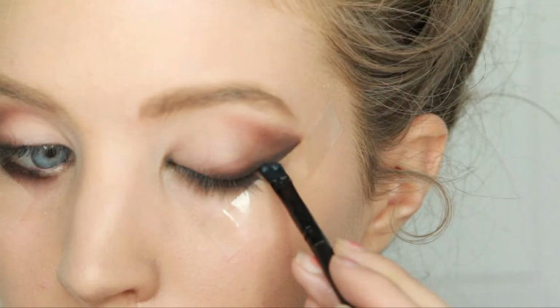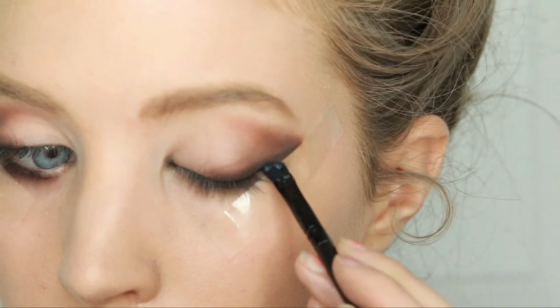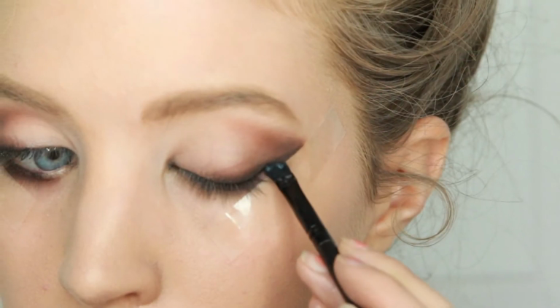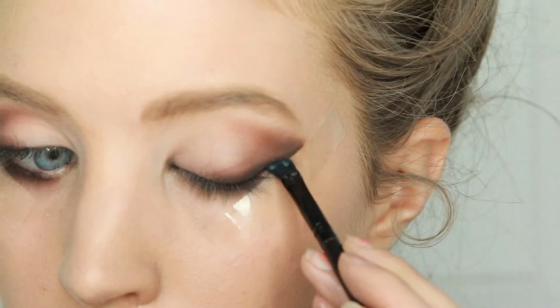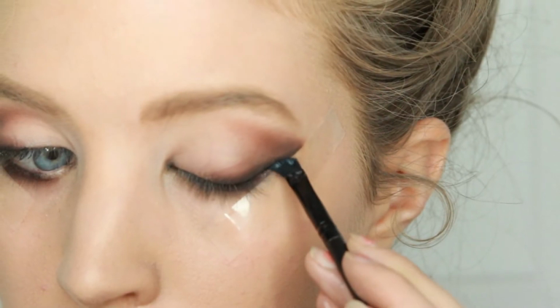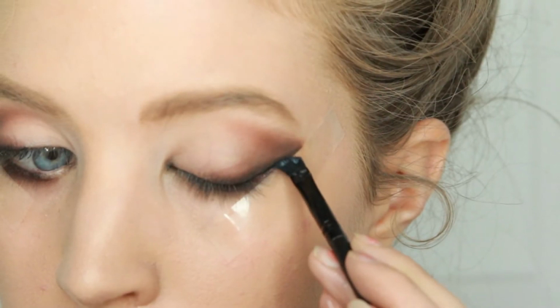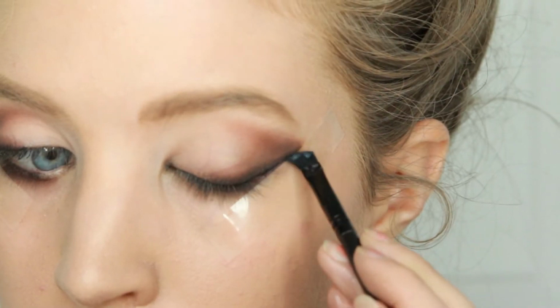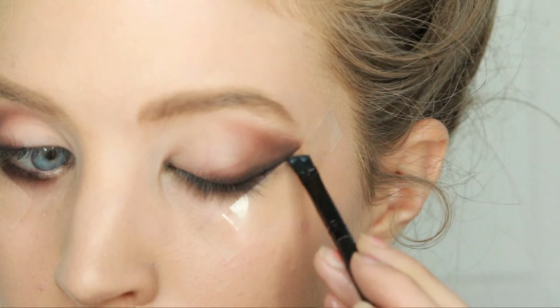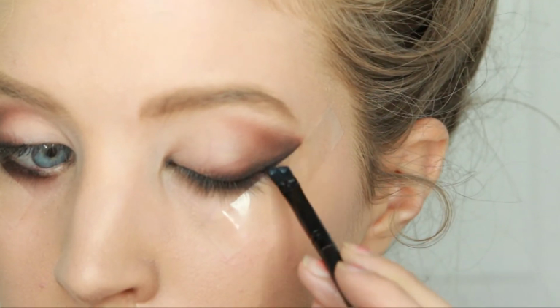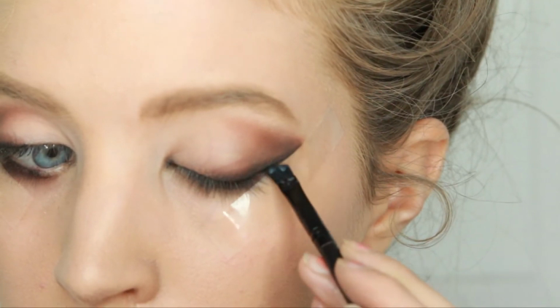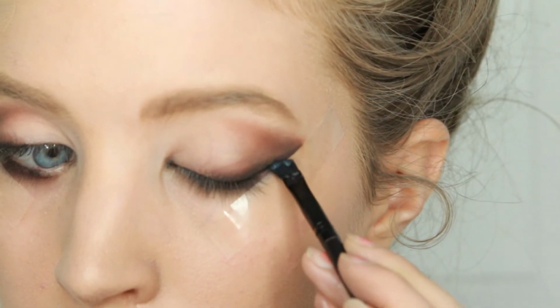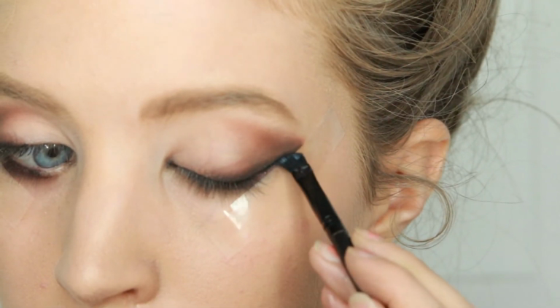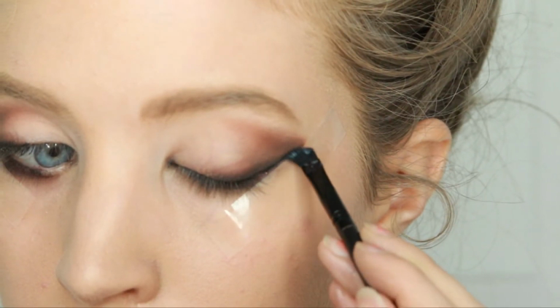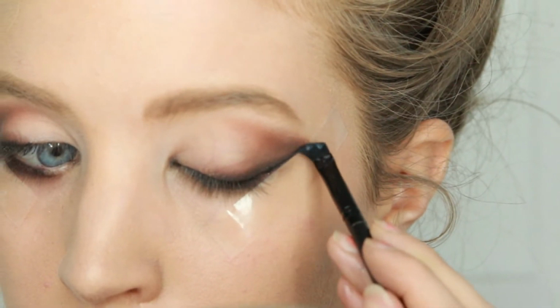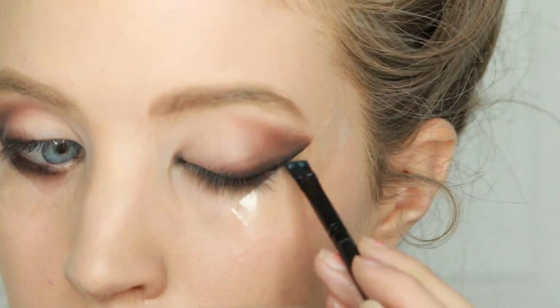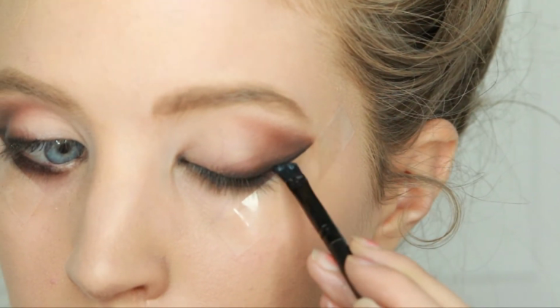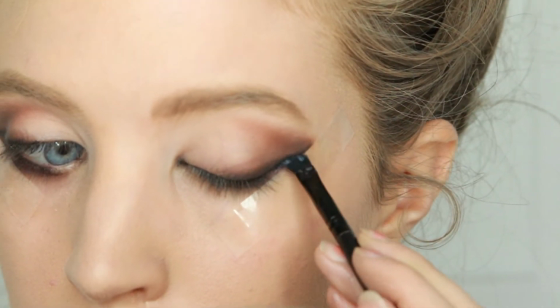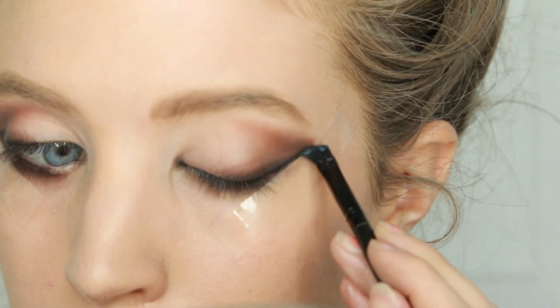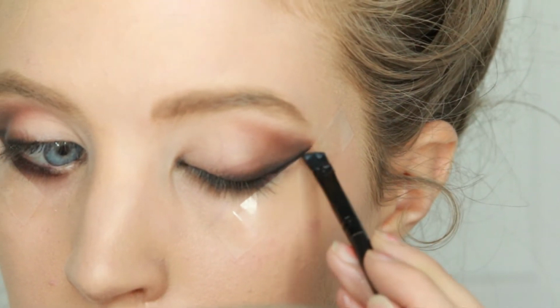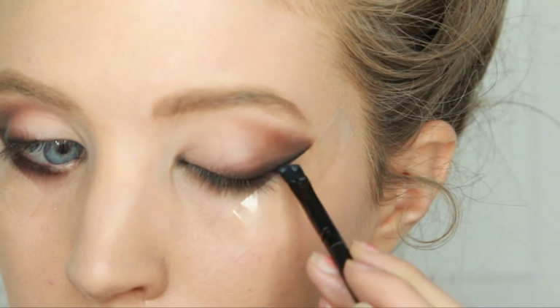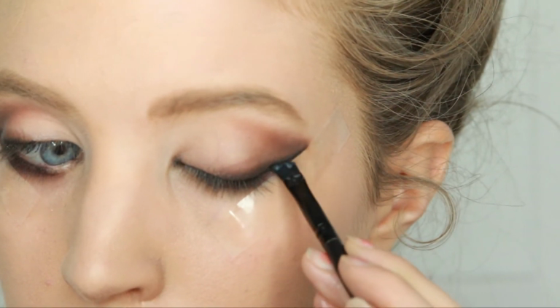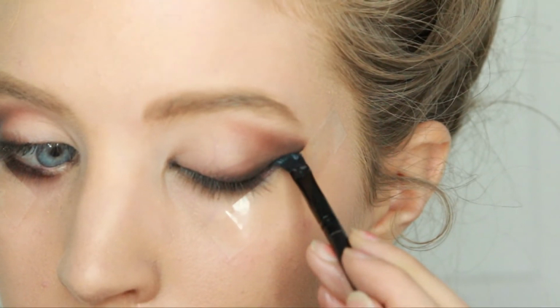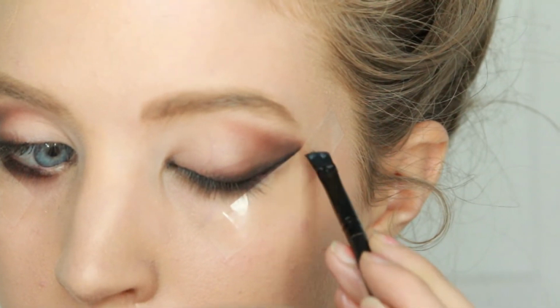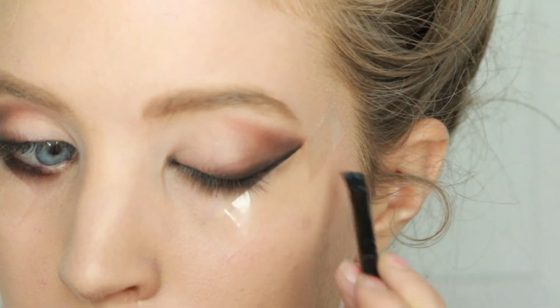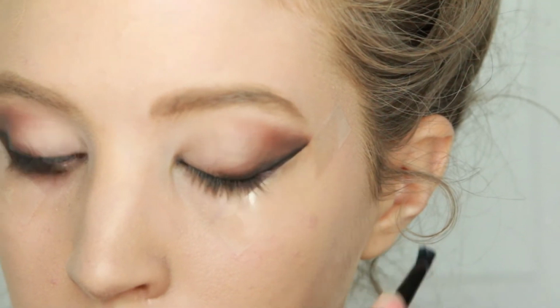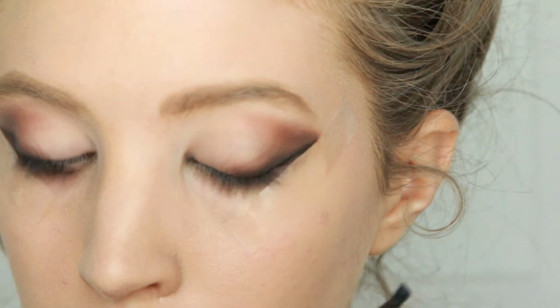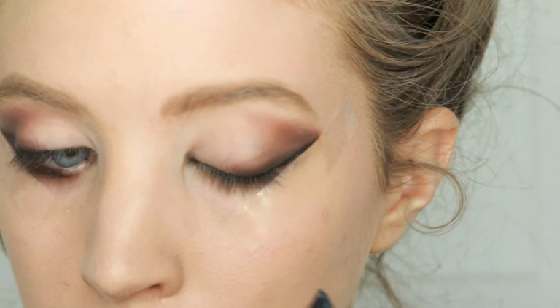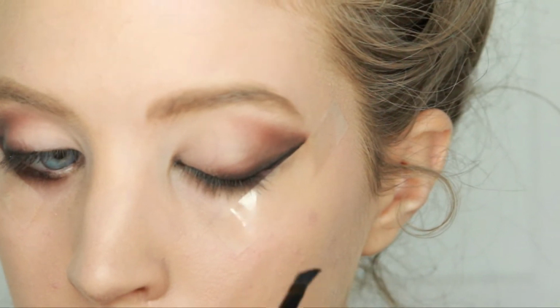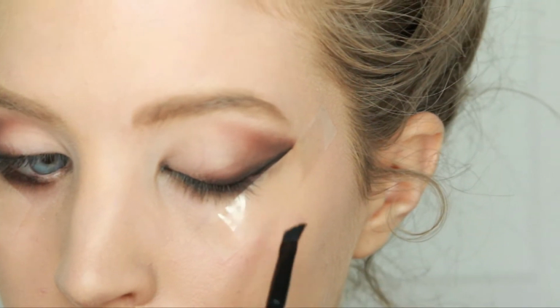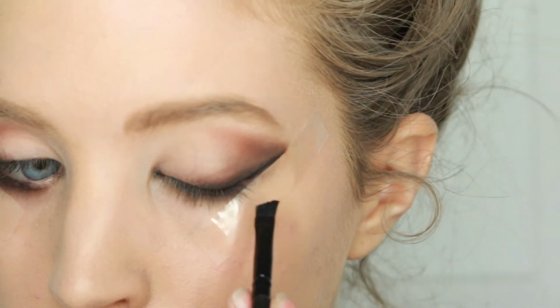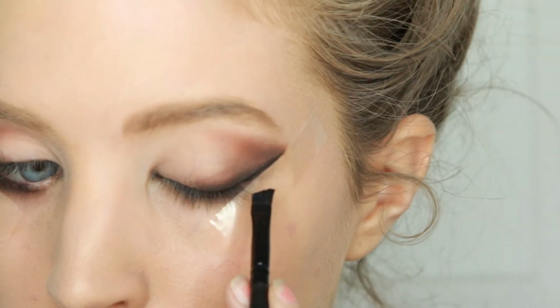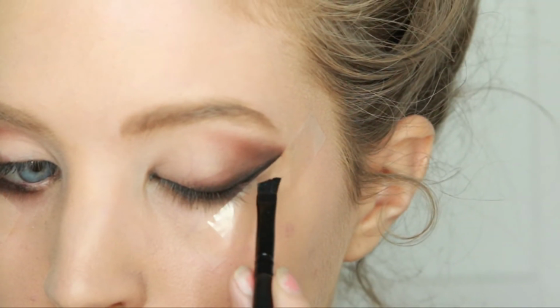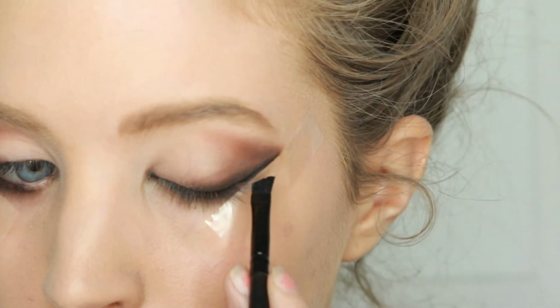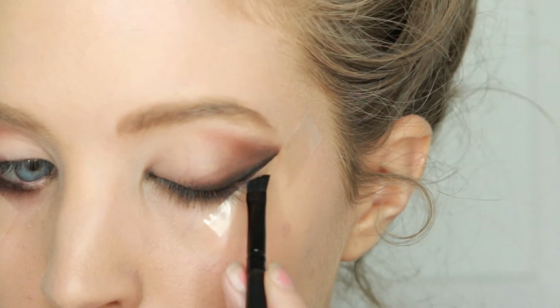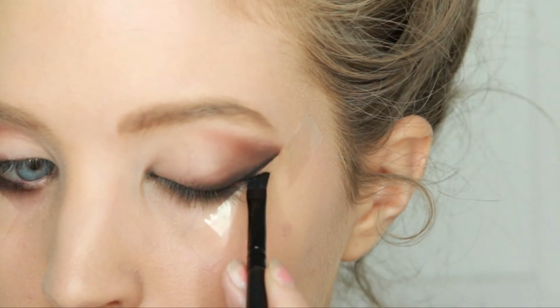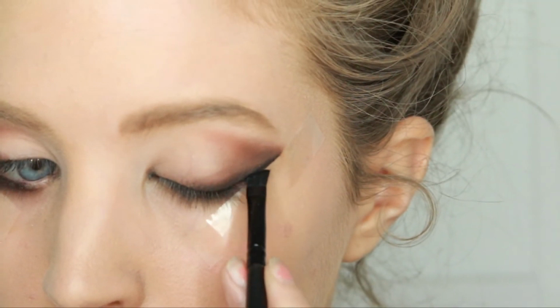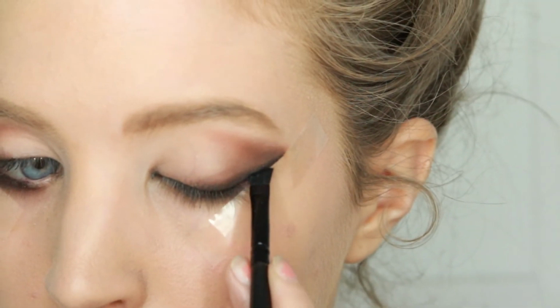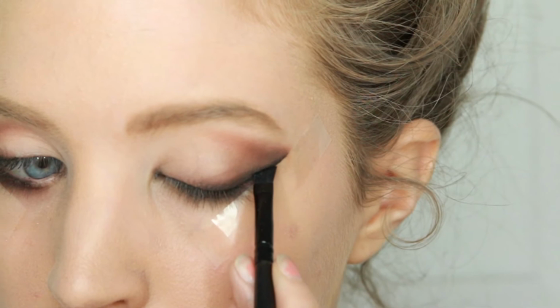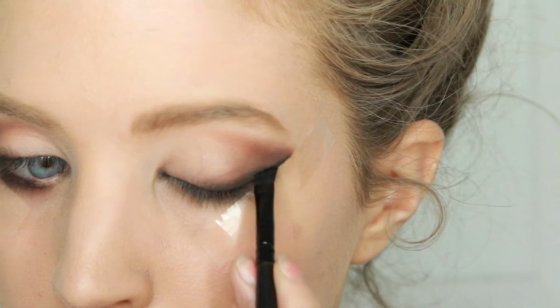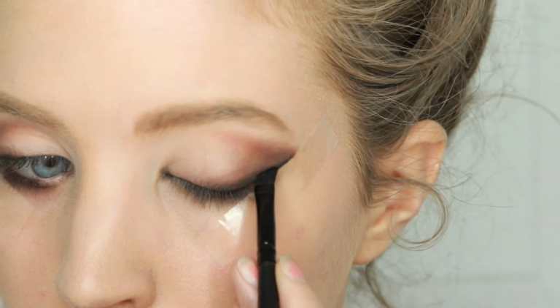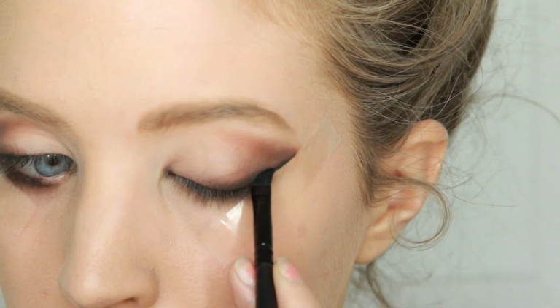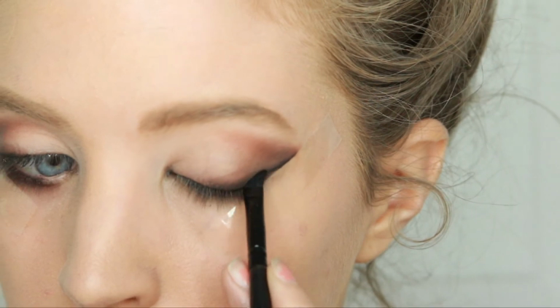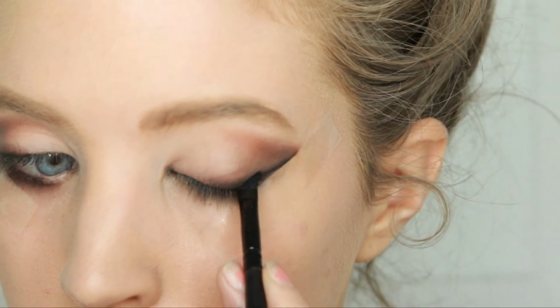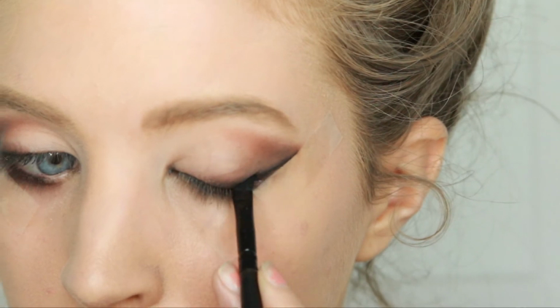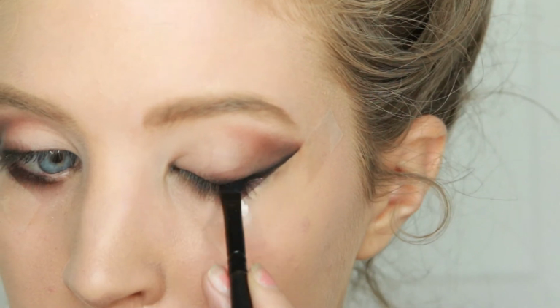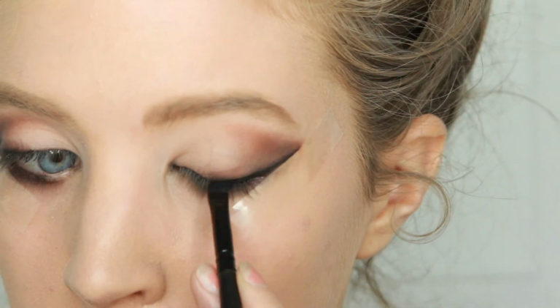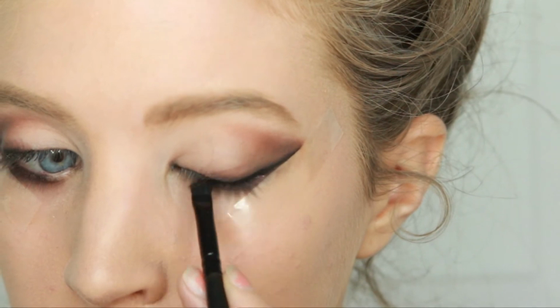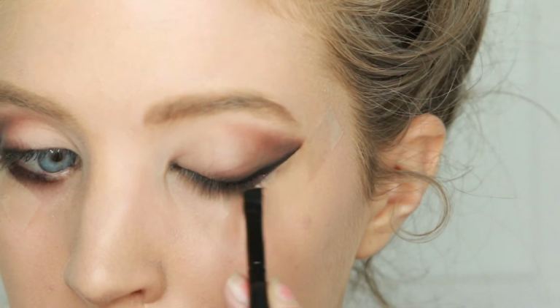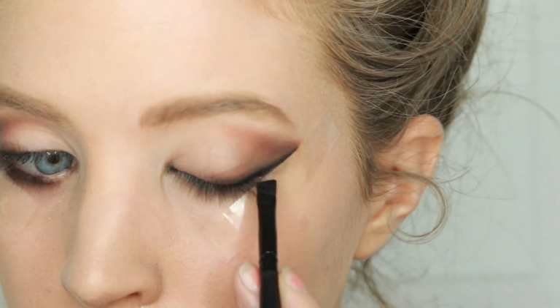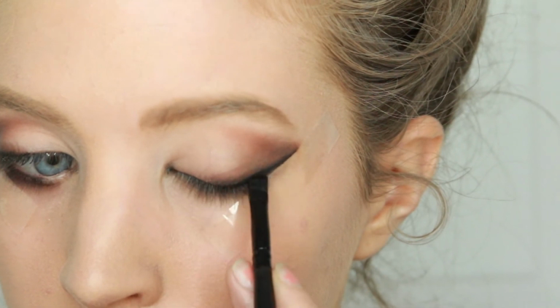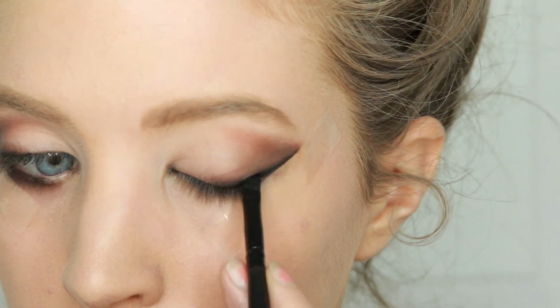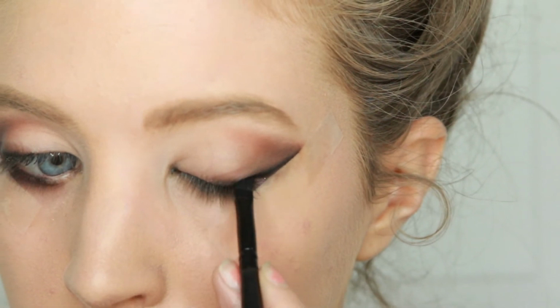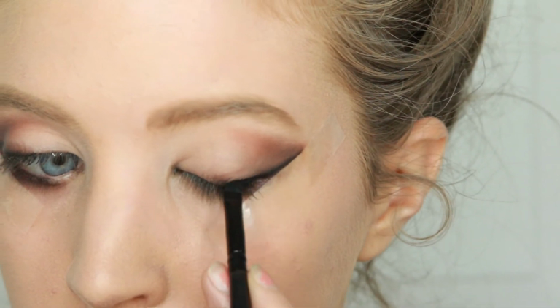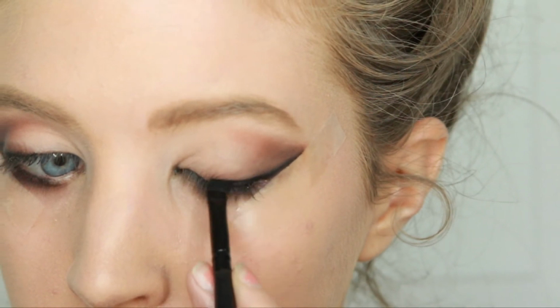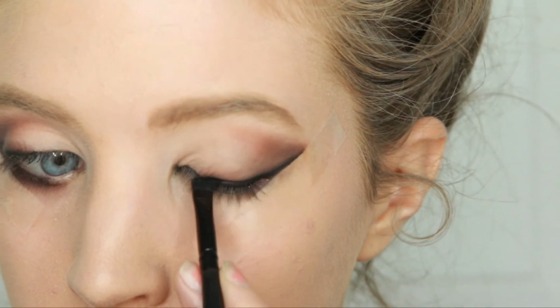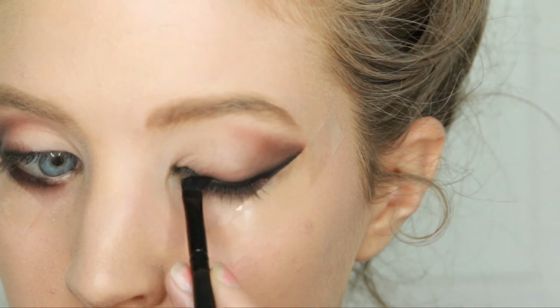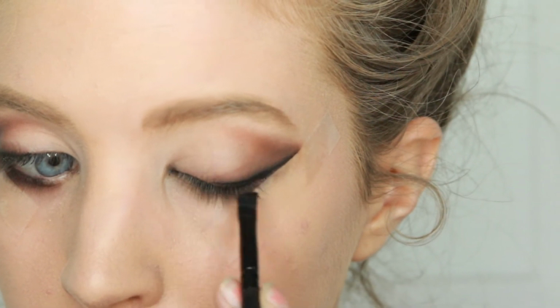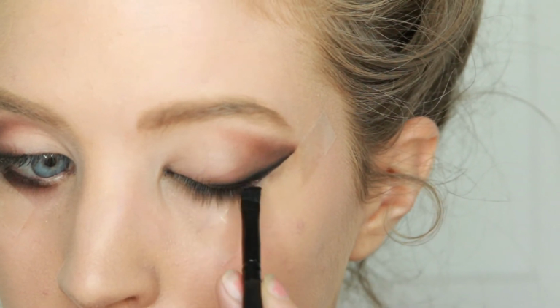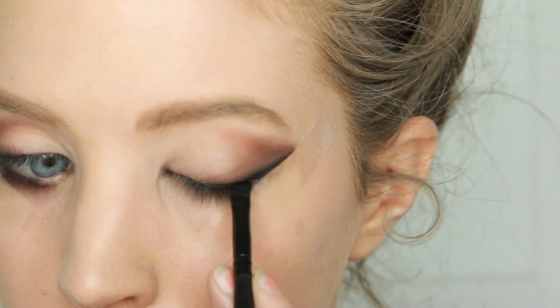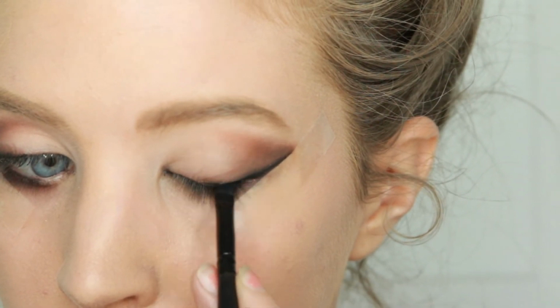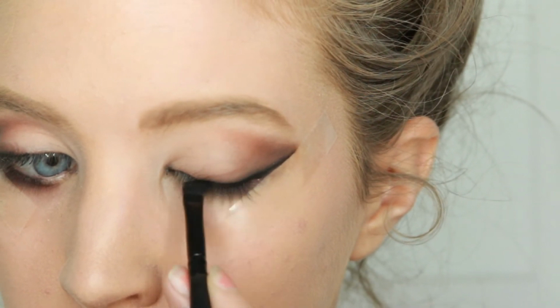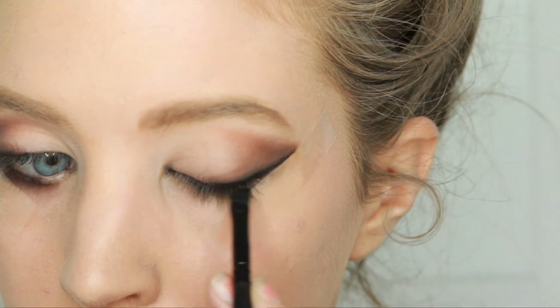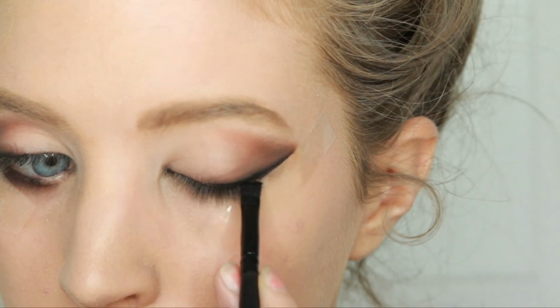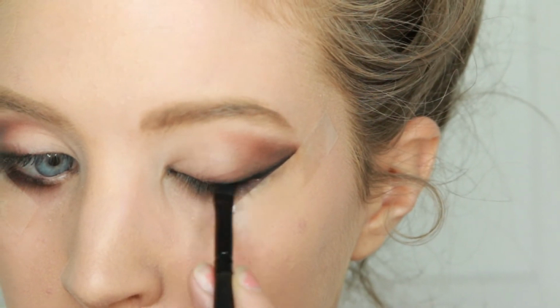Next I used a black gel eyeliner and I lined my outer V and my upper lash line all the way to the inner corner.